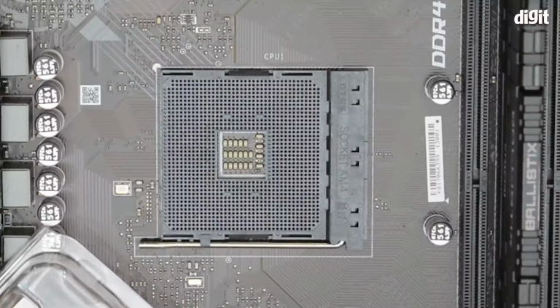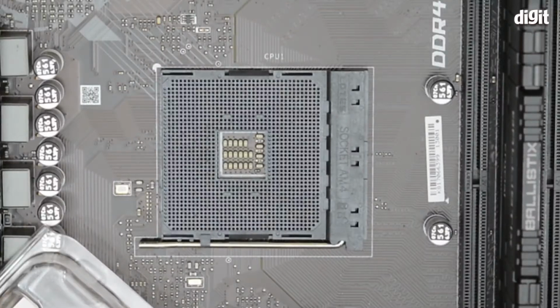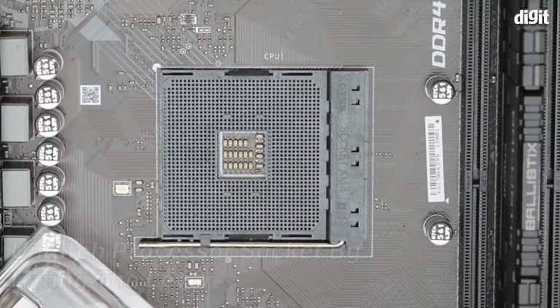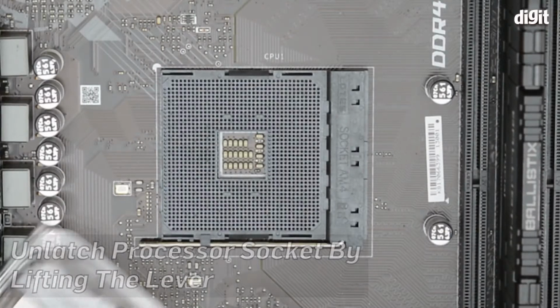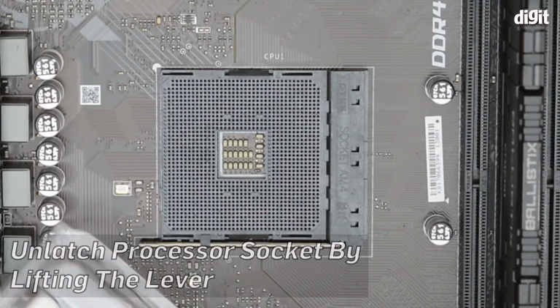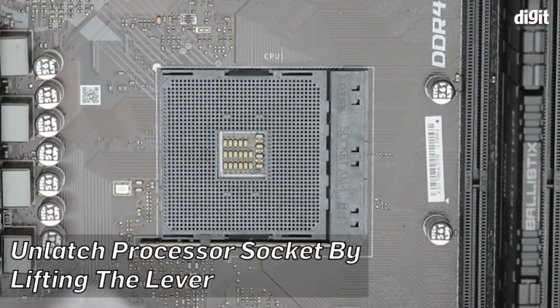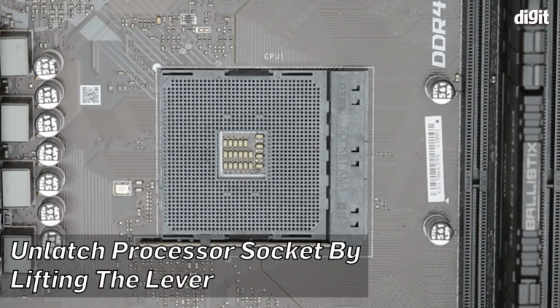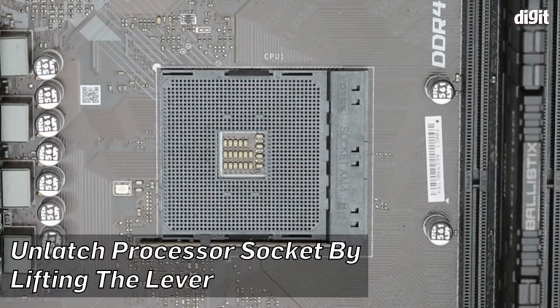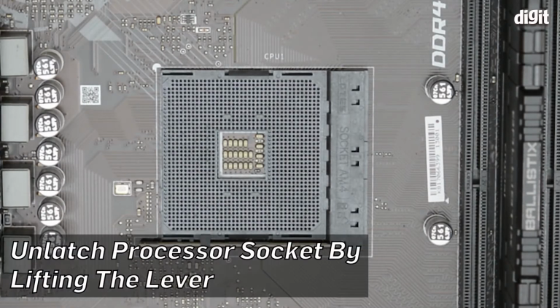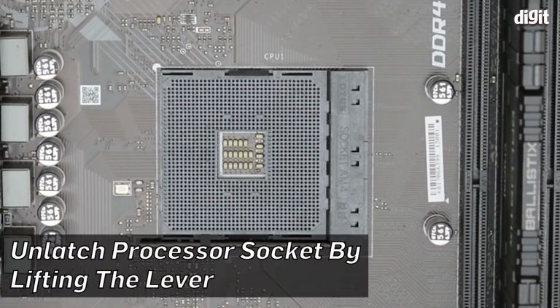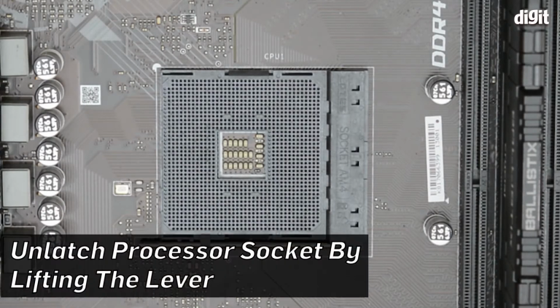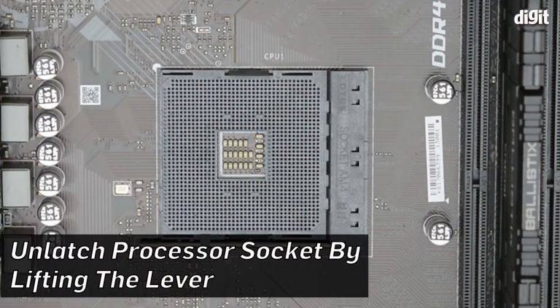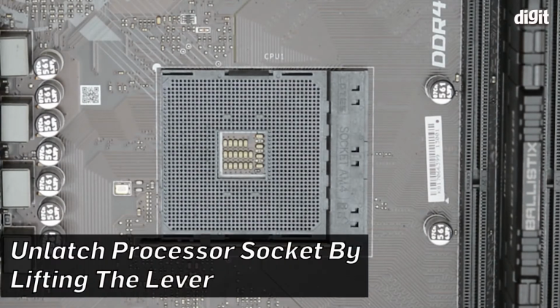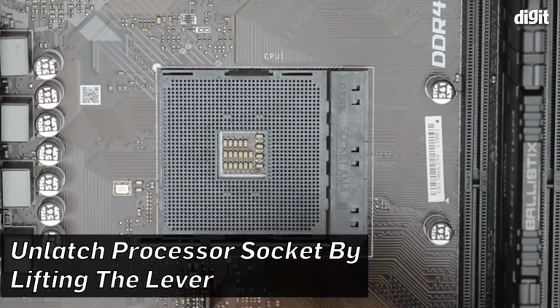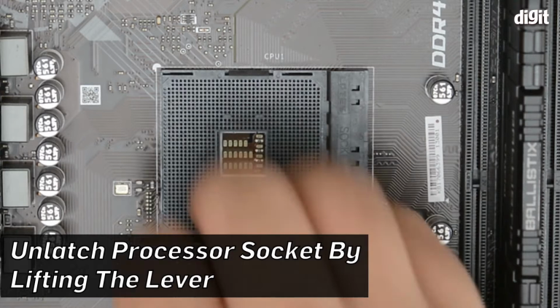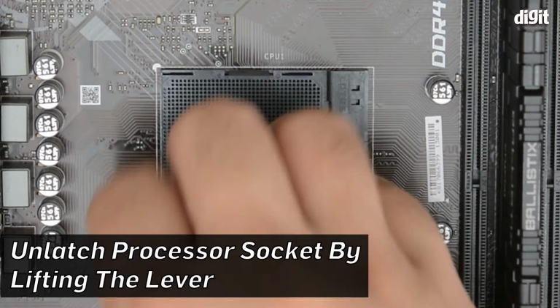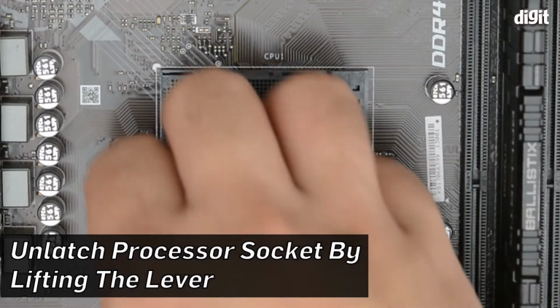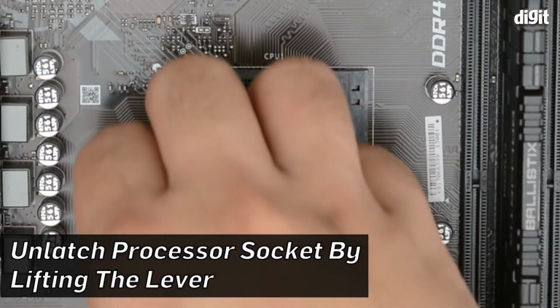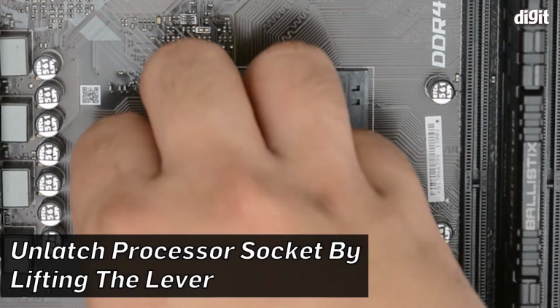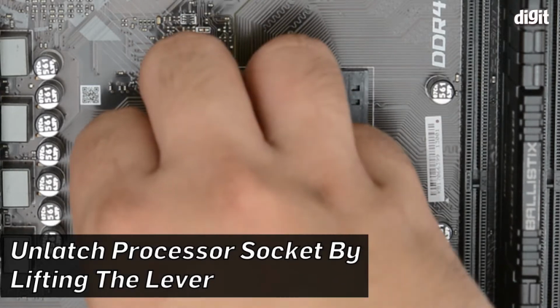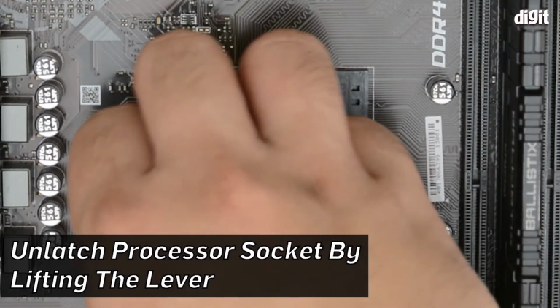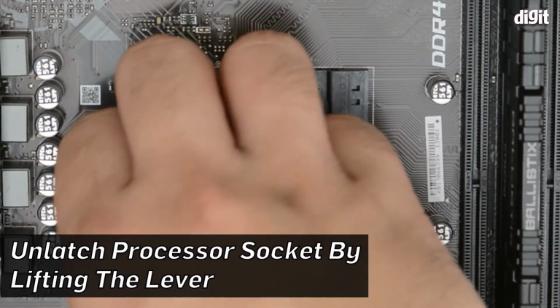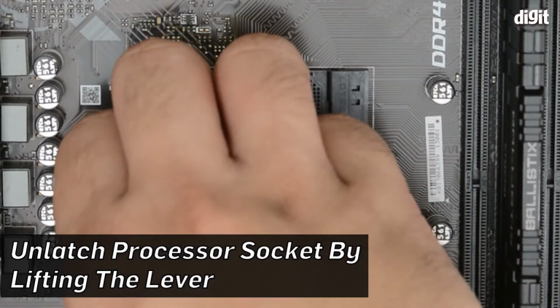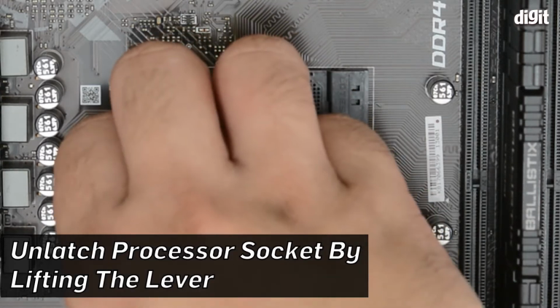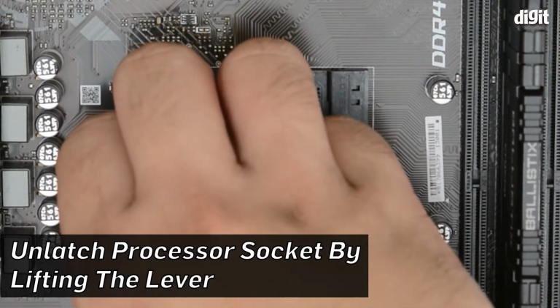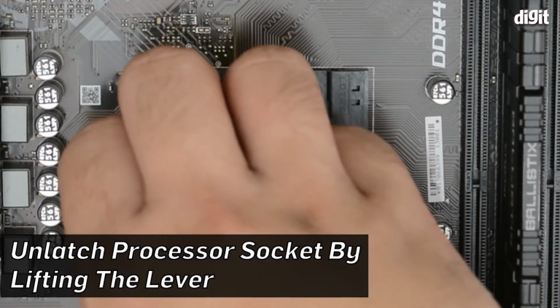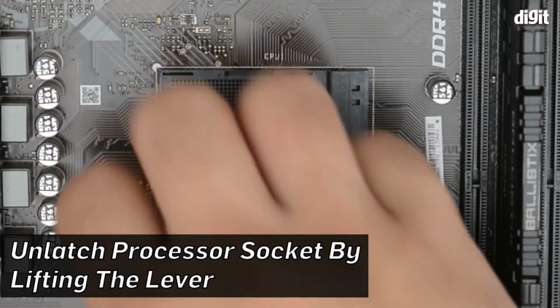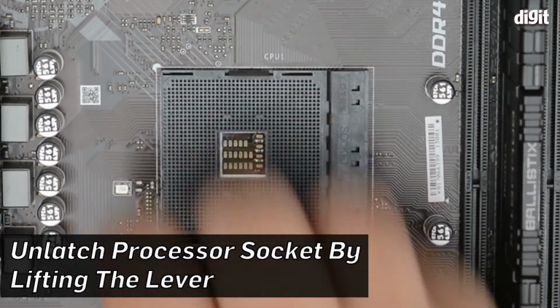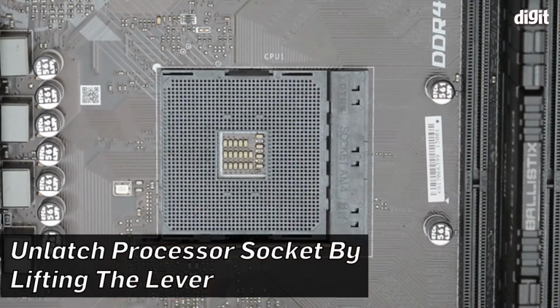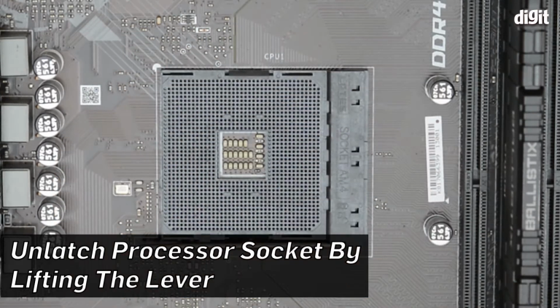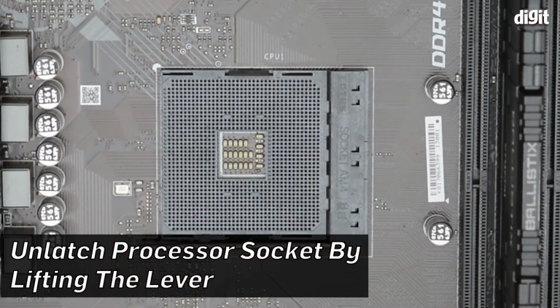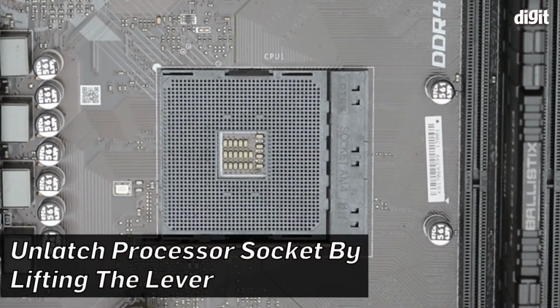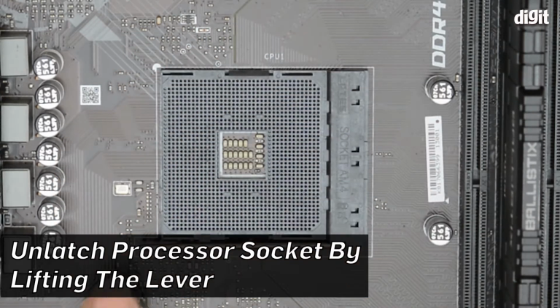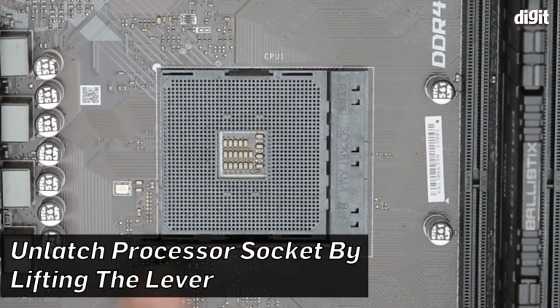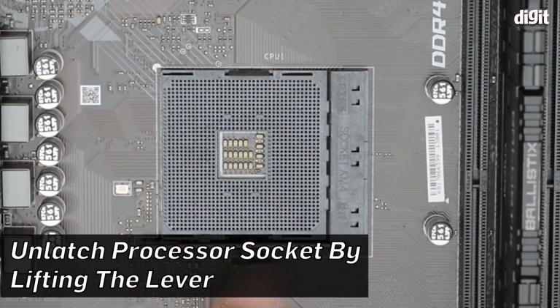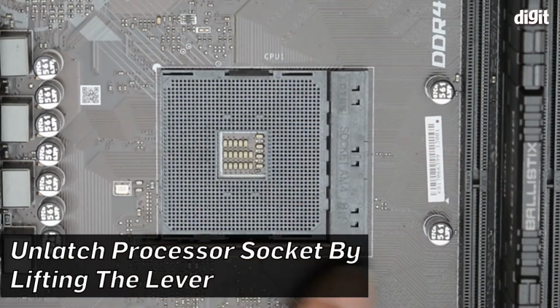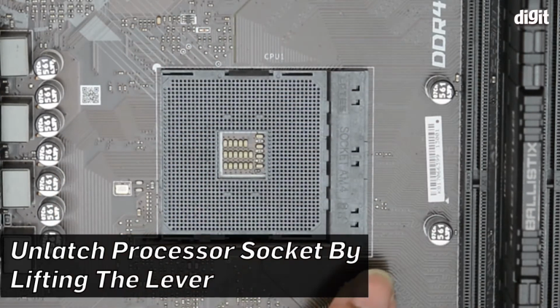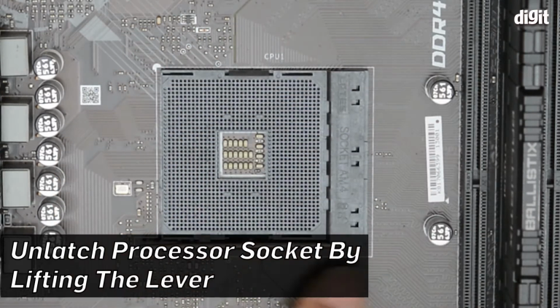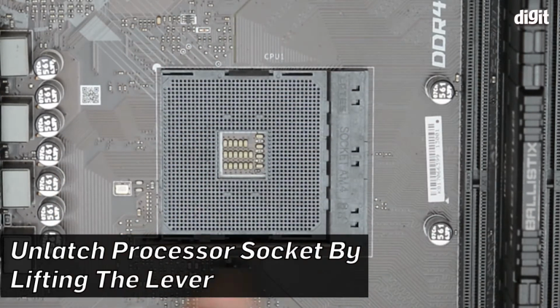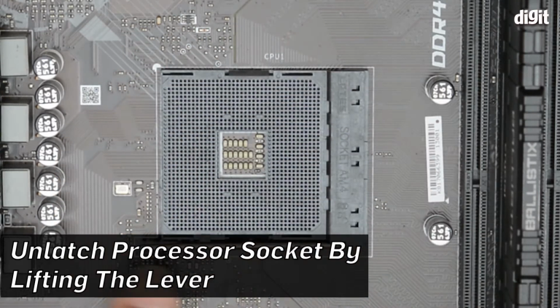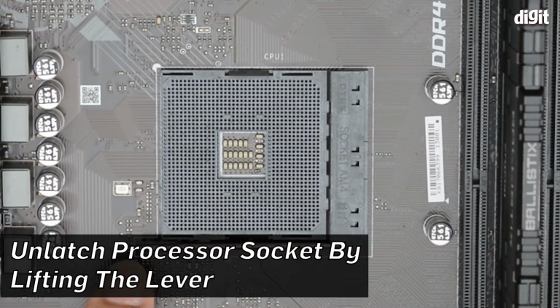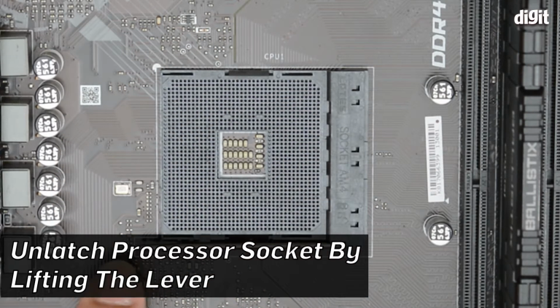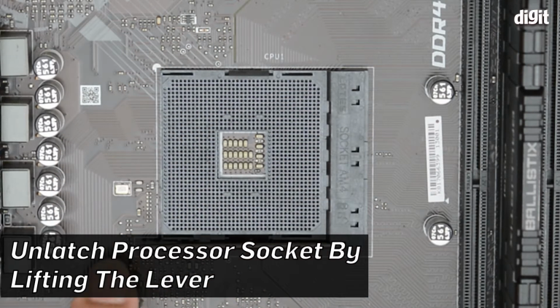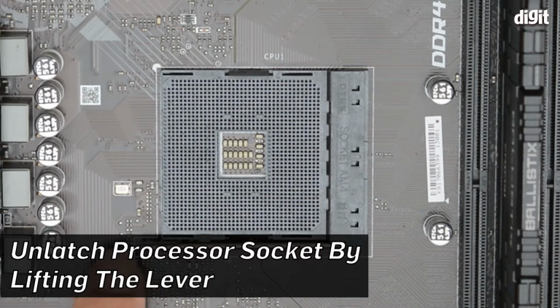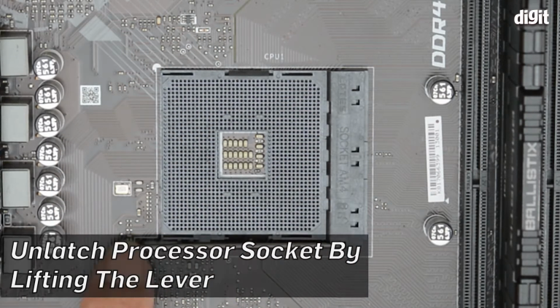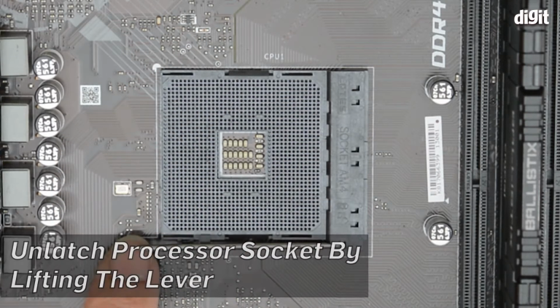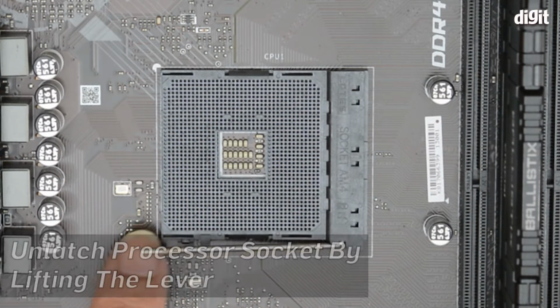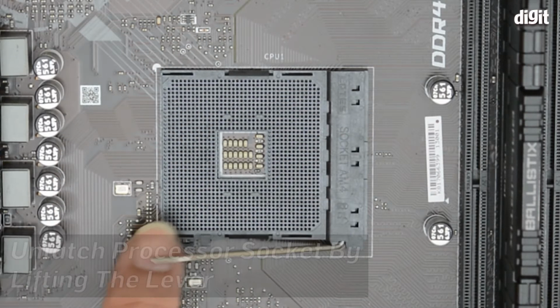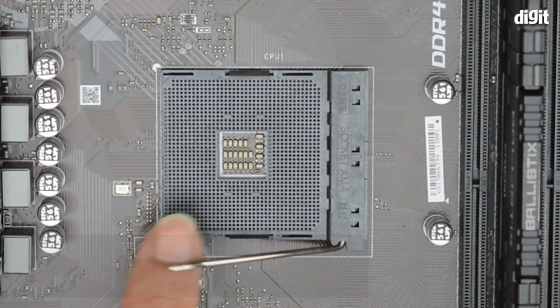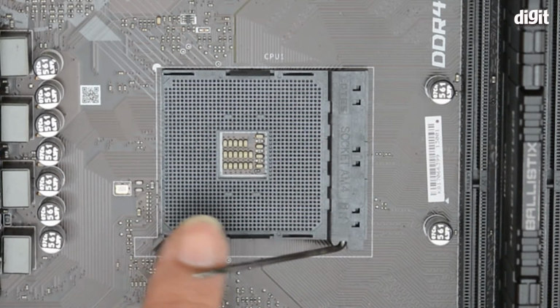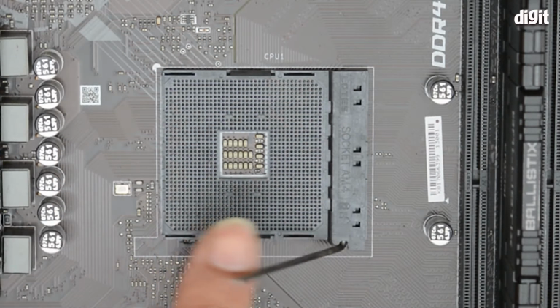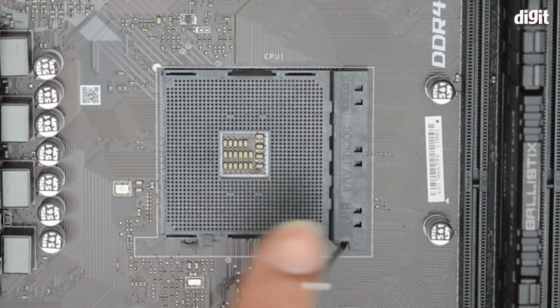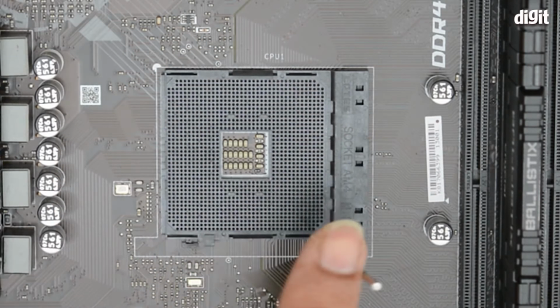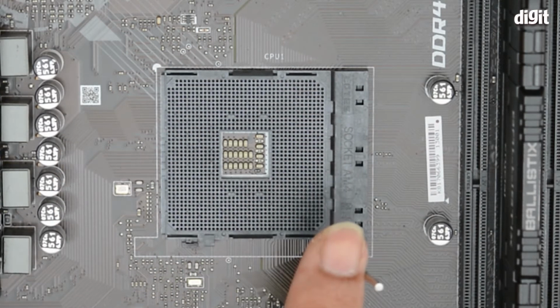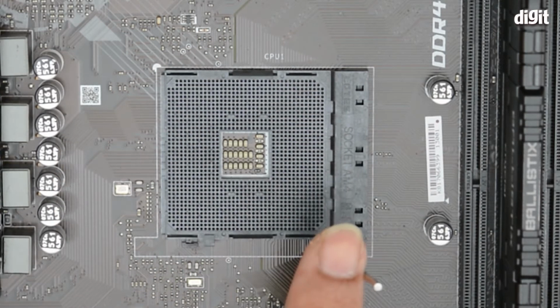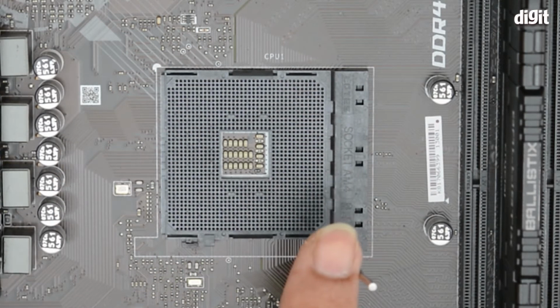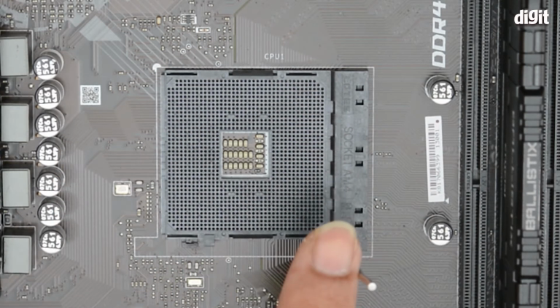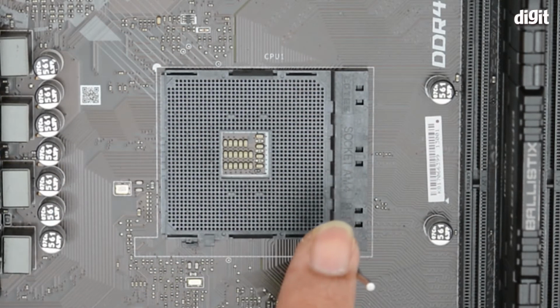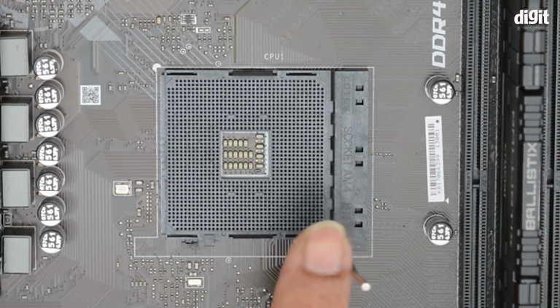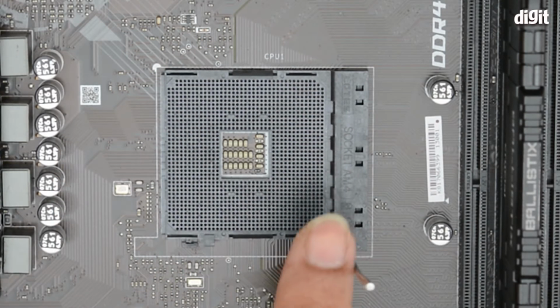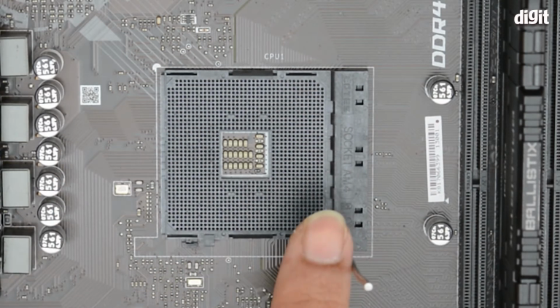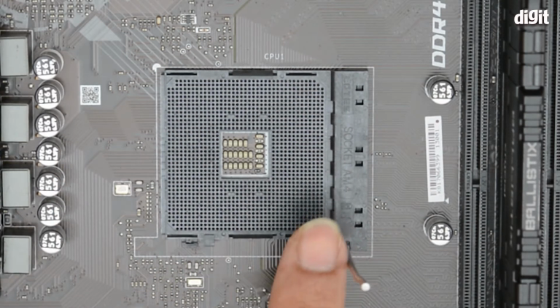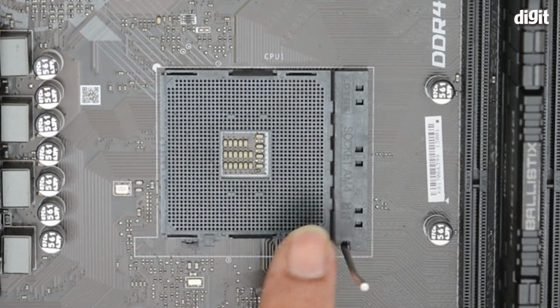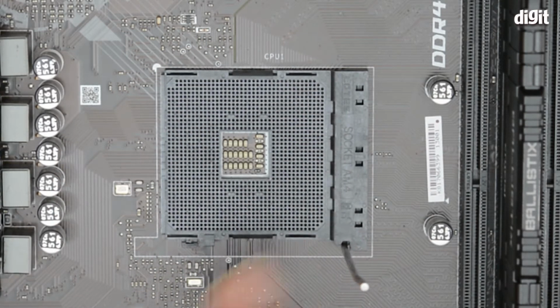The first step is to open the little latch — the small metal arm — and bring it up to the 90 degree position.